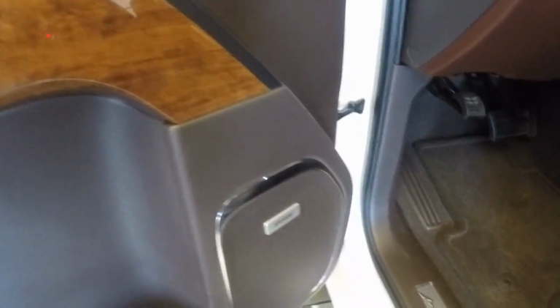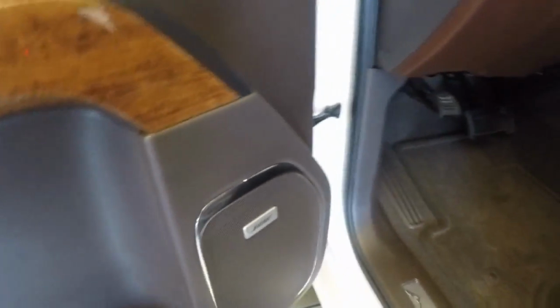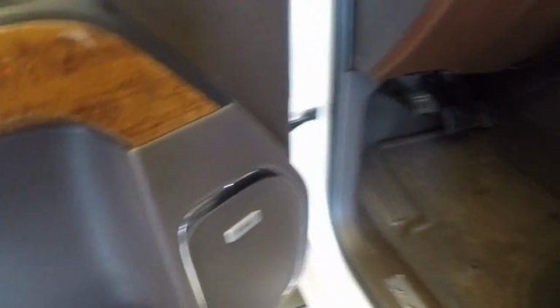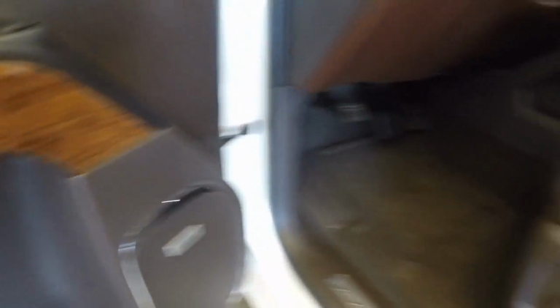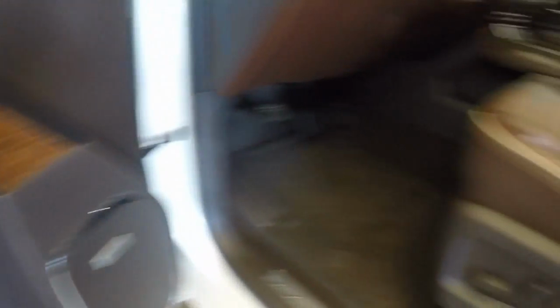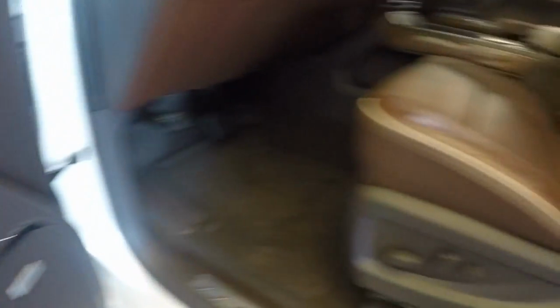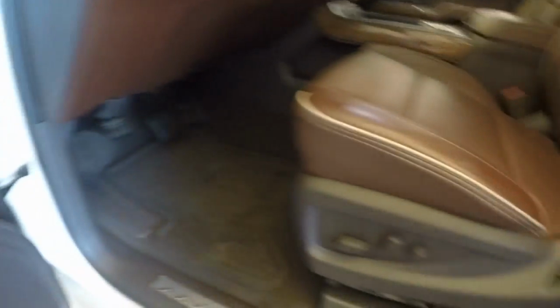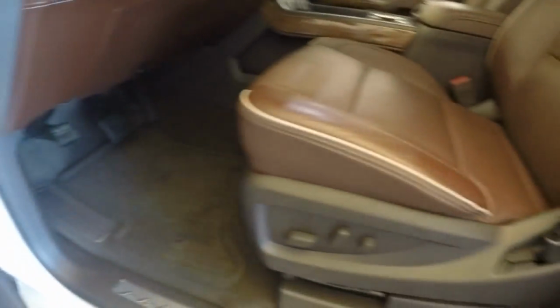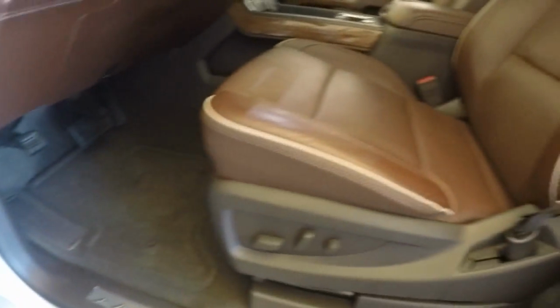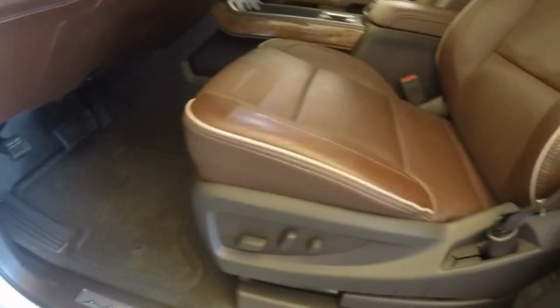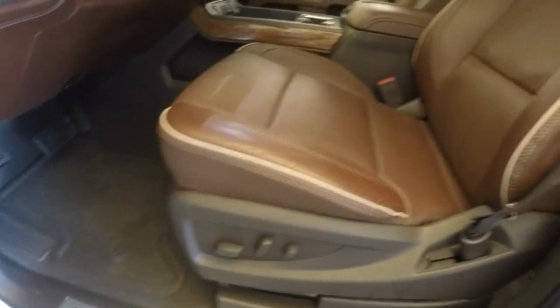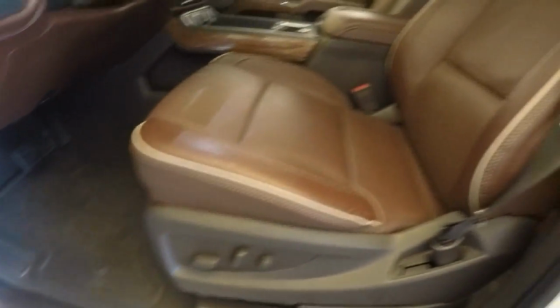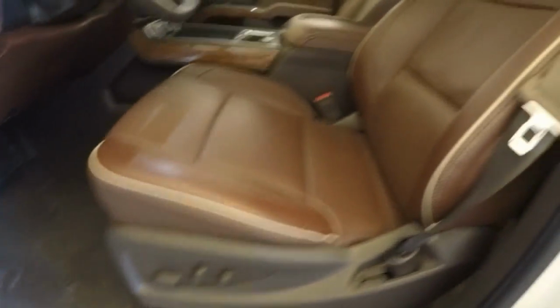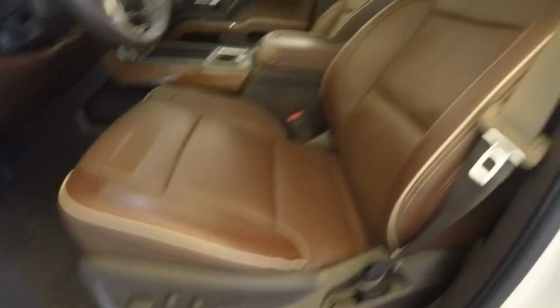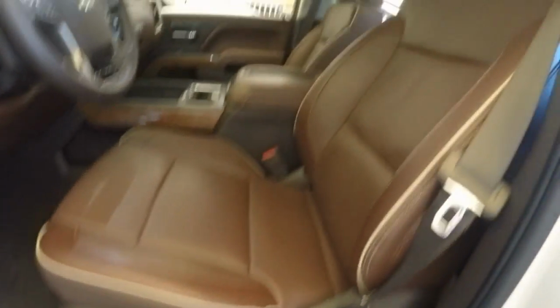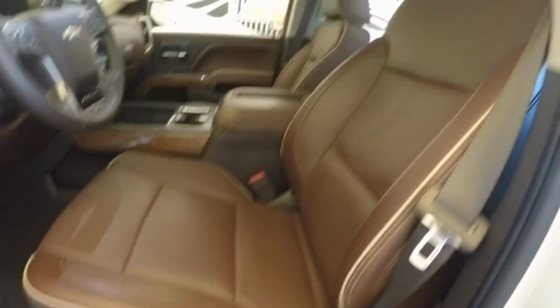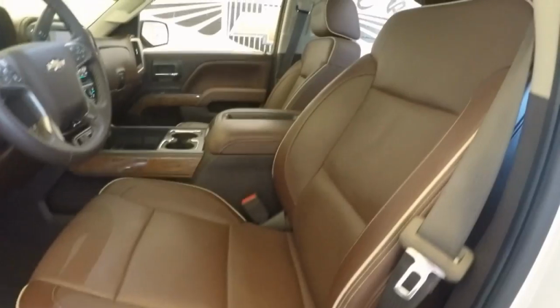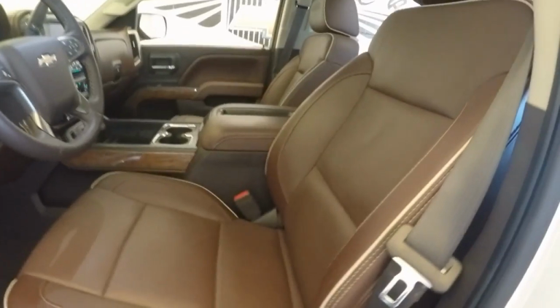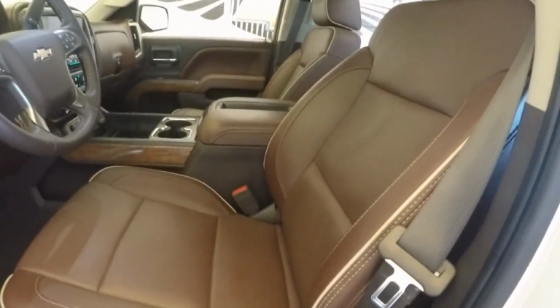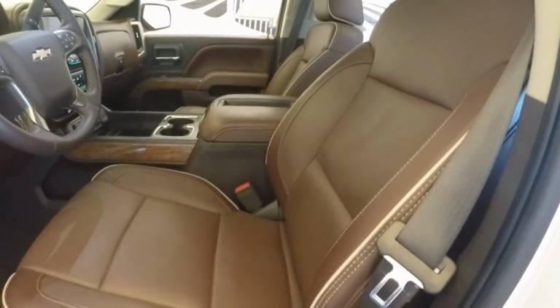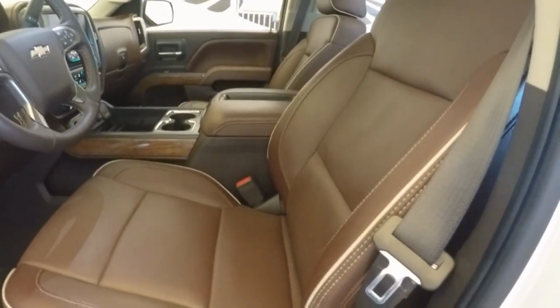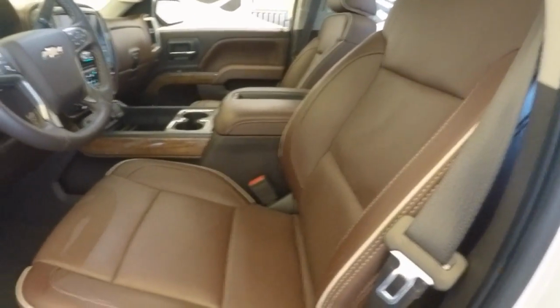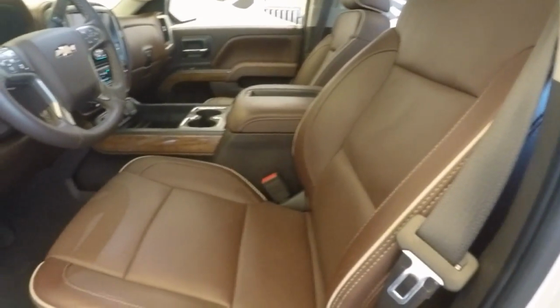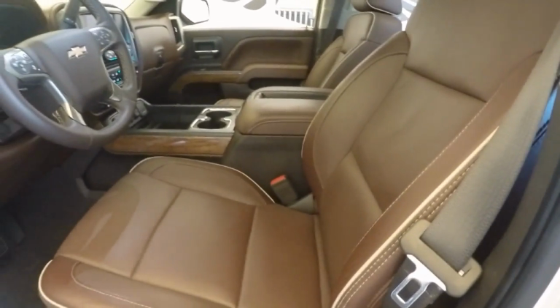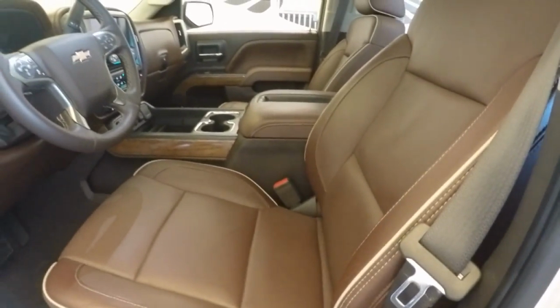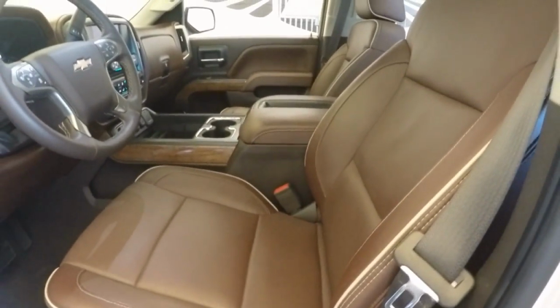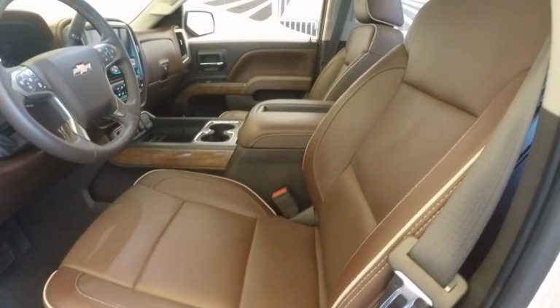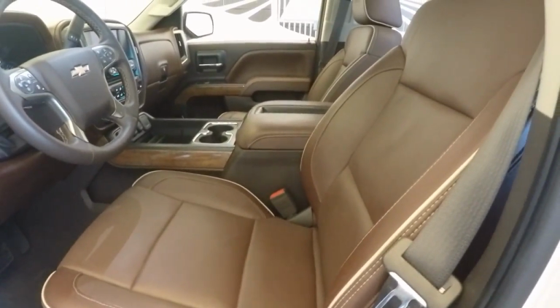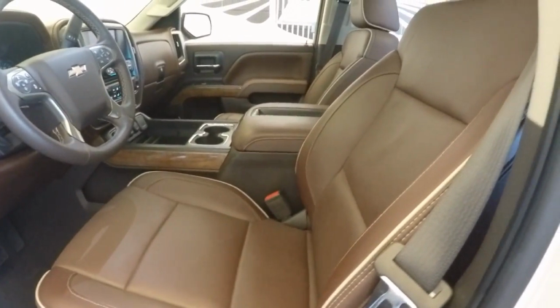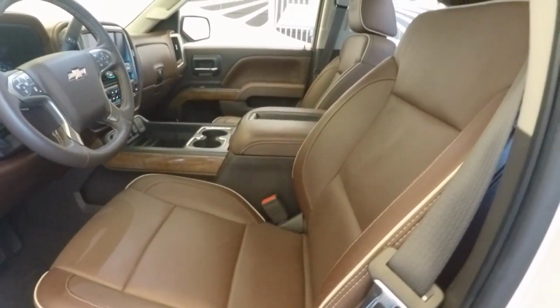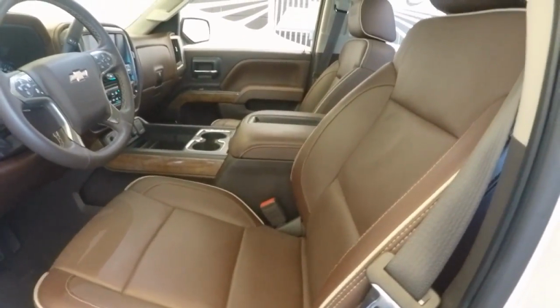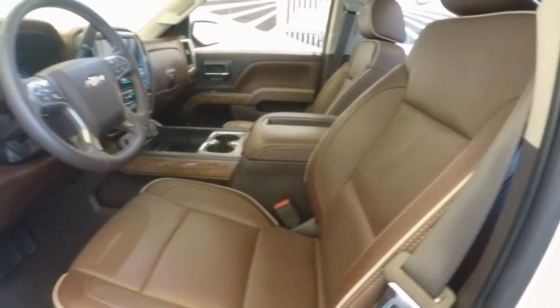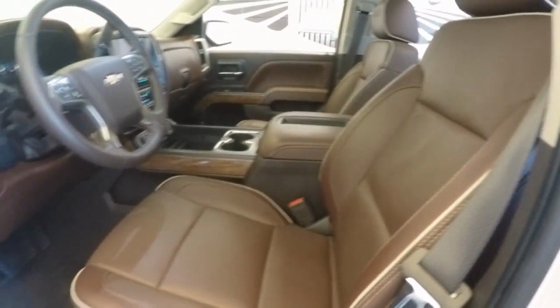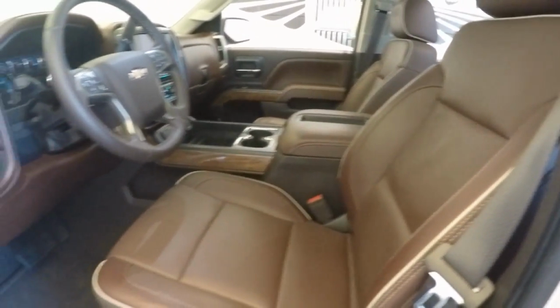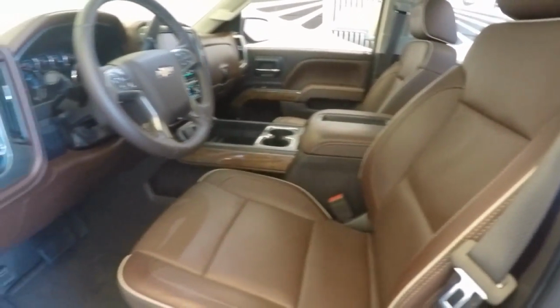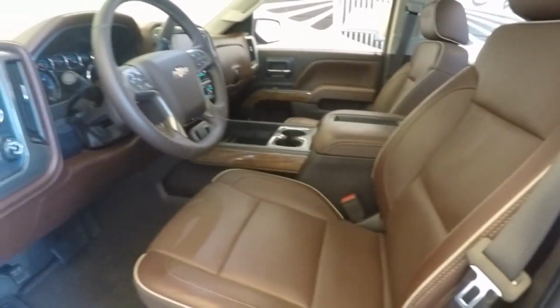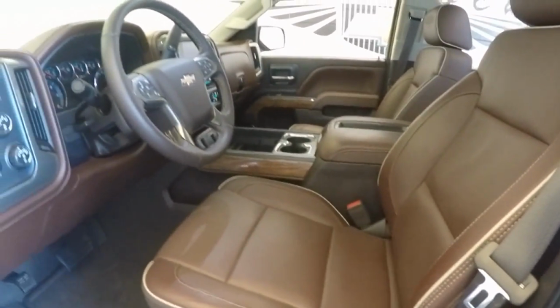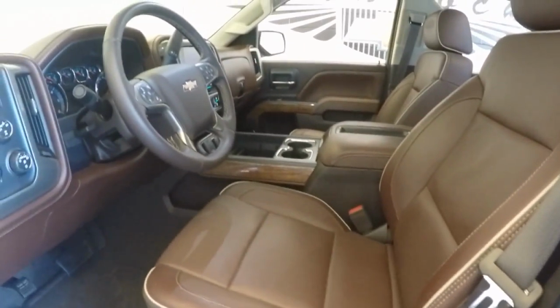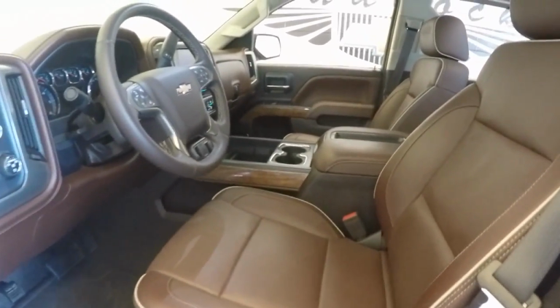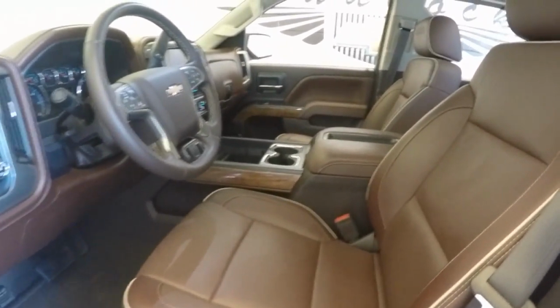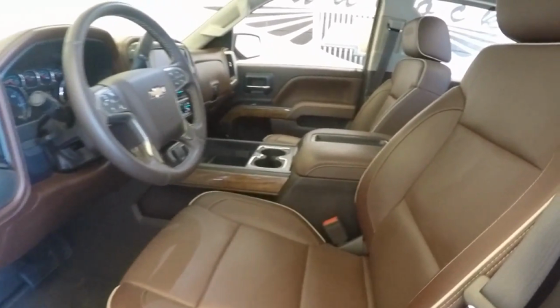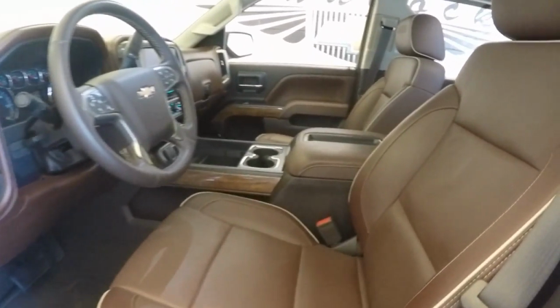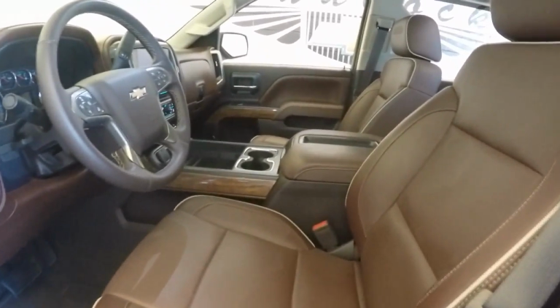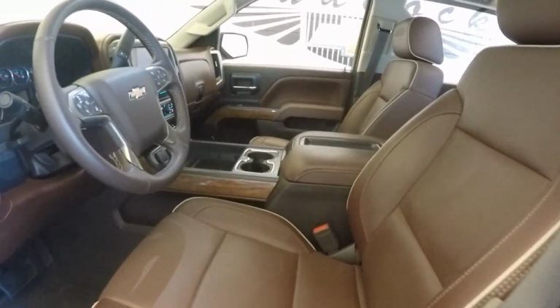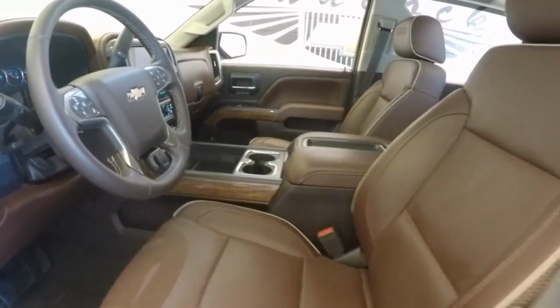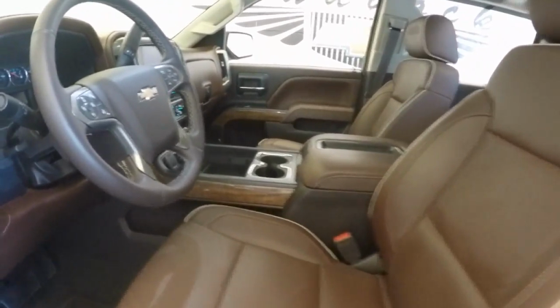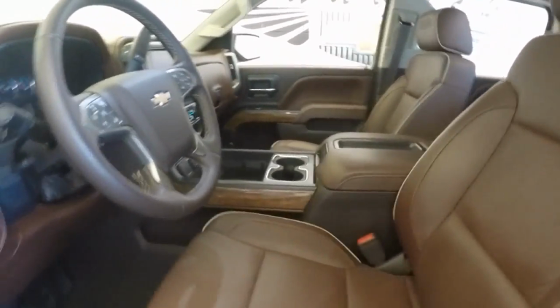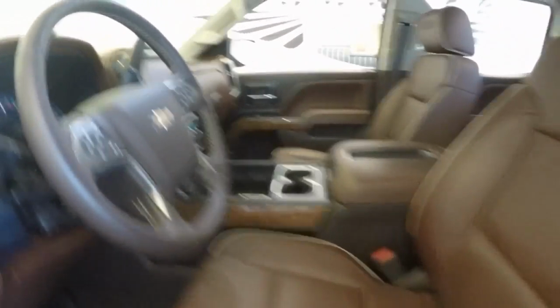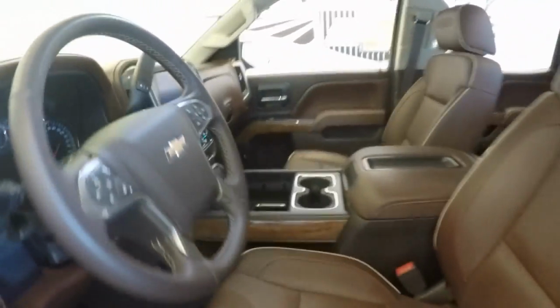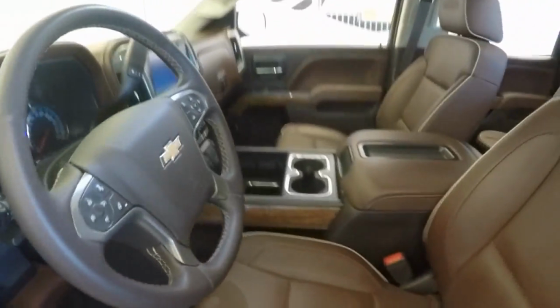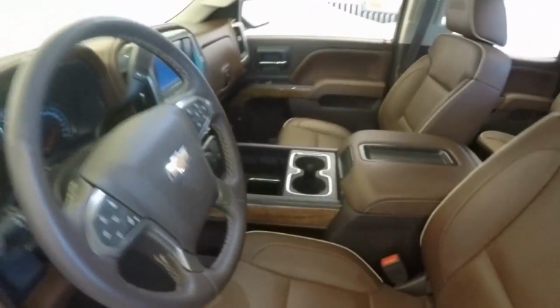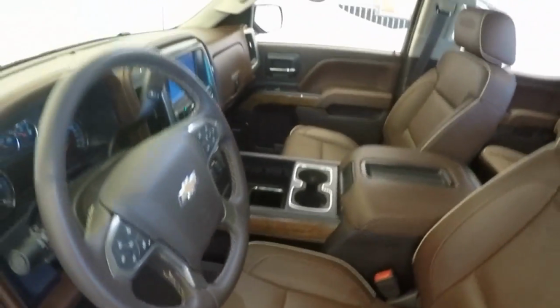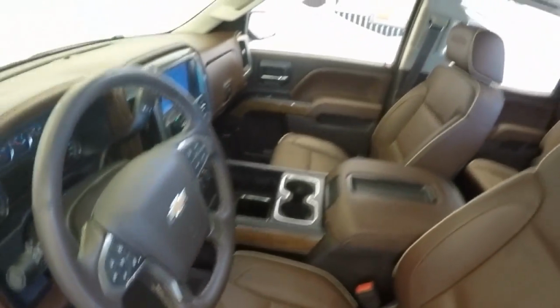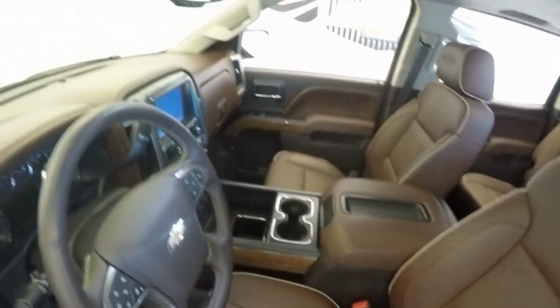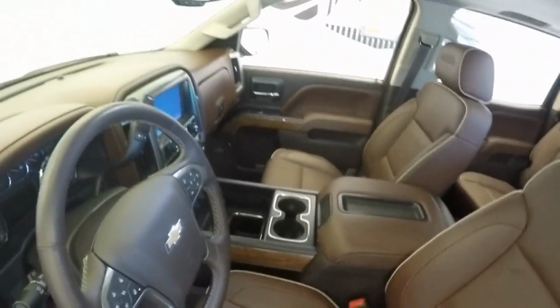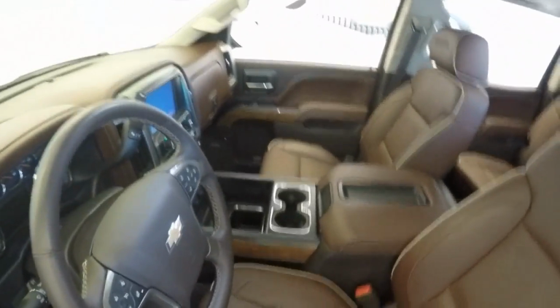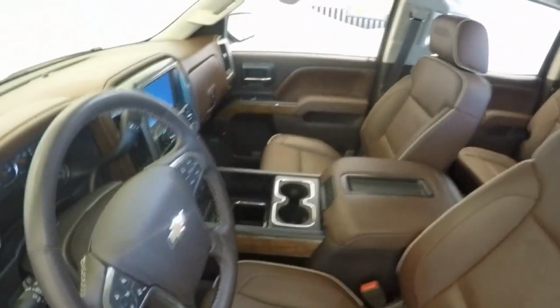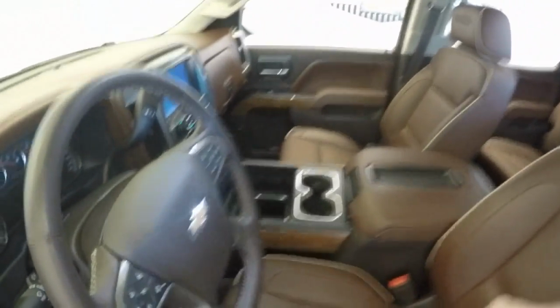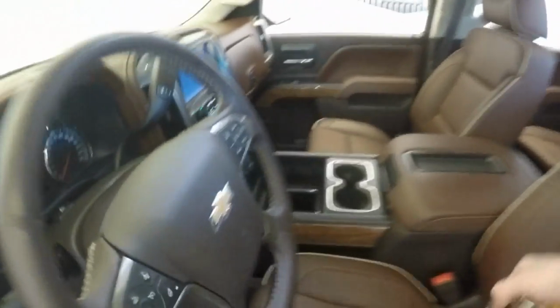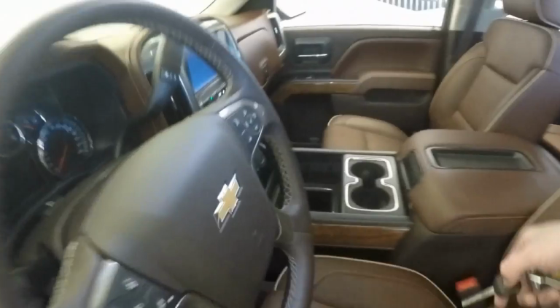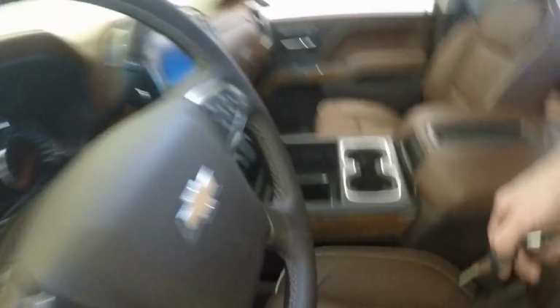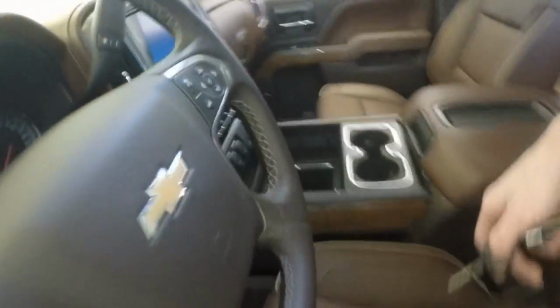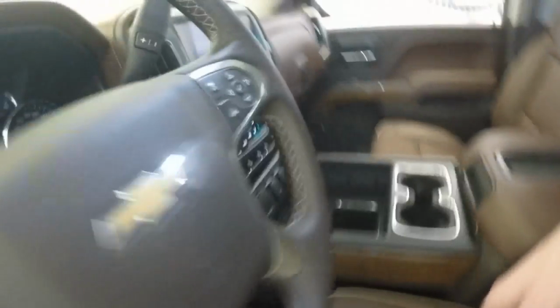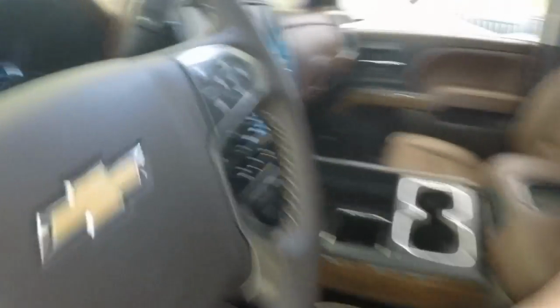That's a Bose audio system. Power seats. These even have a warning system on this vehicle — when you get close to something, it shakes the seat to let you know.